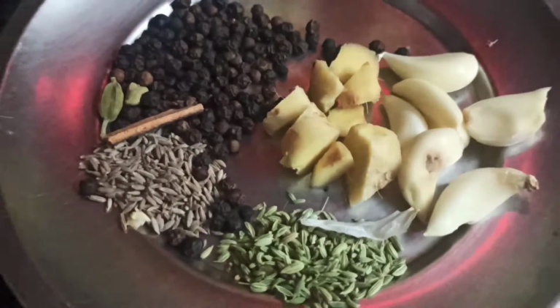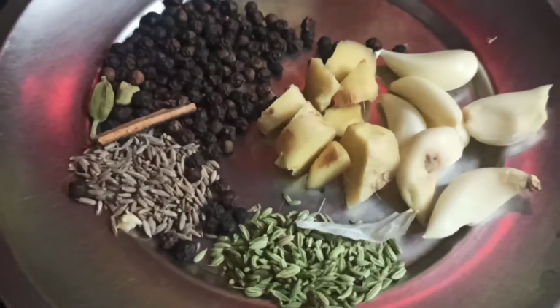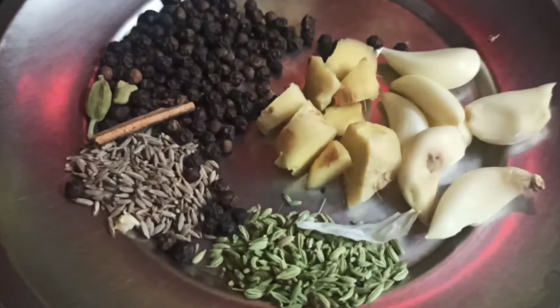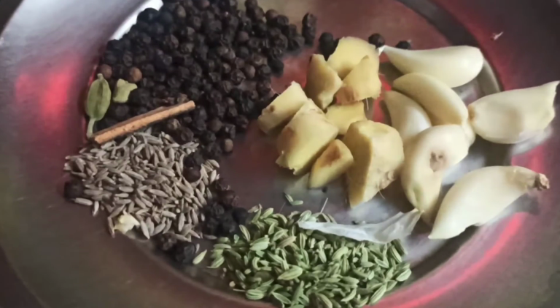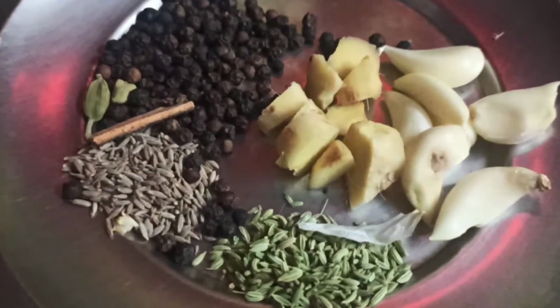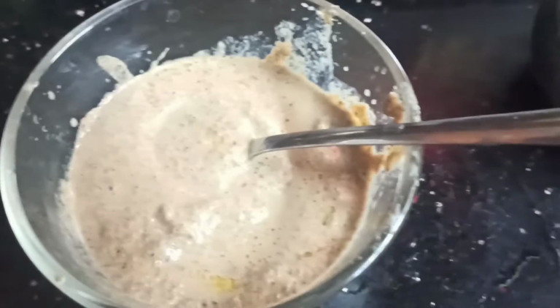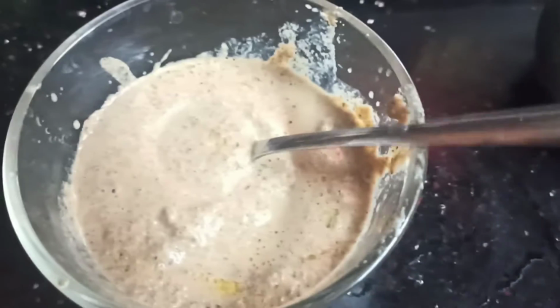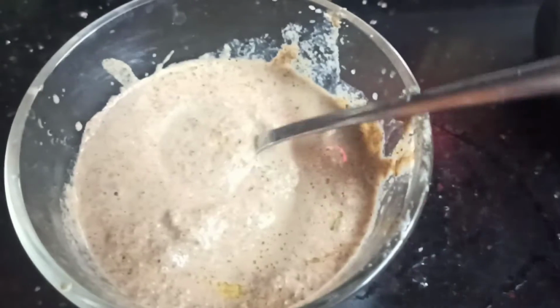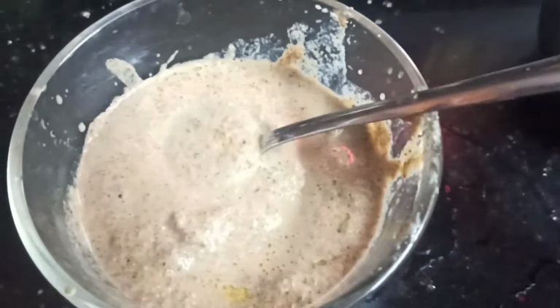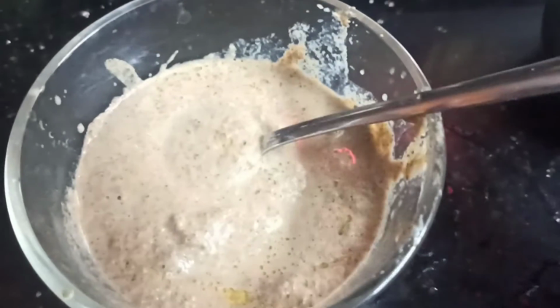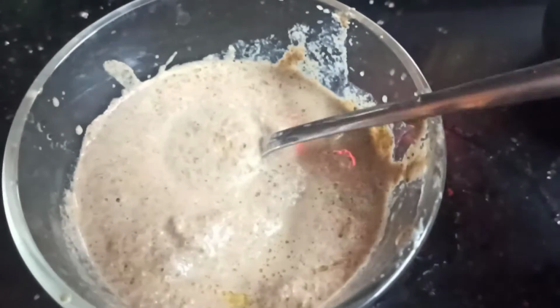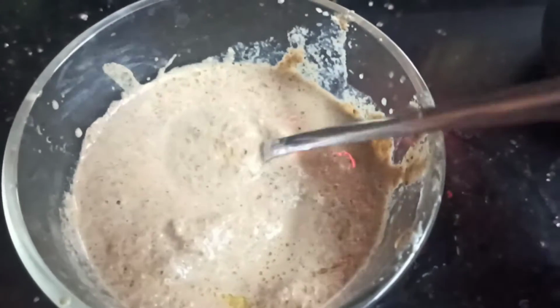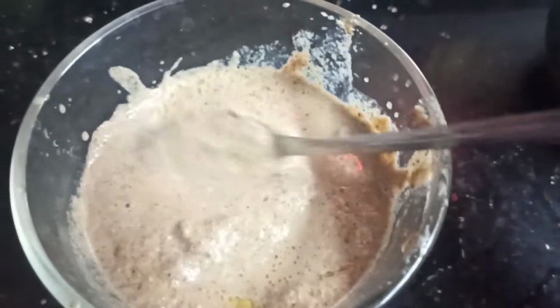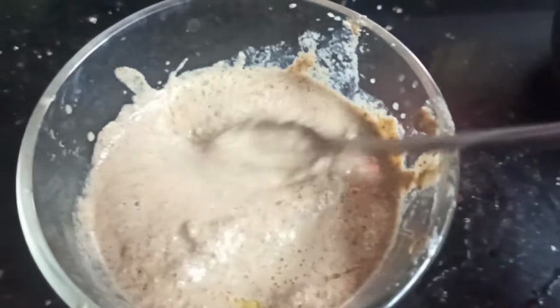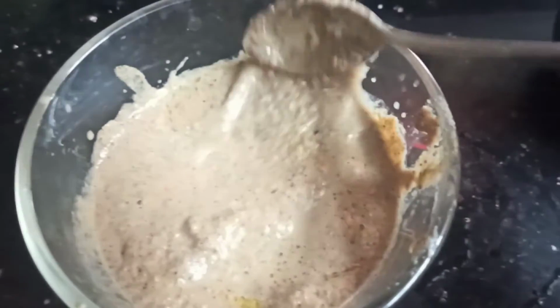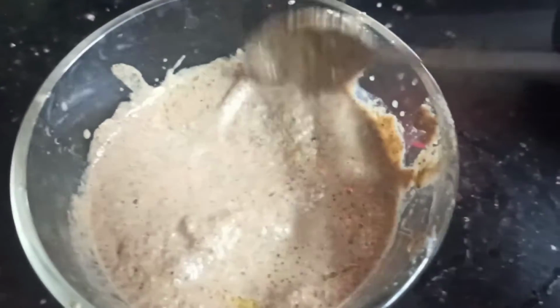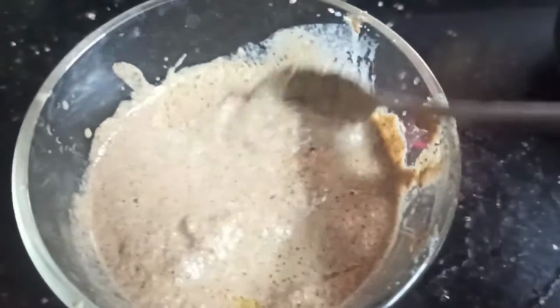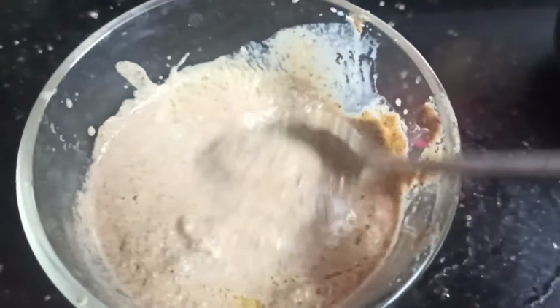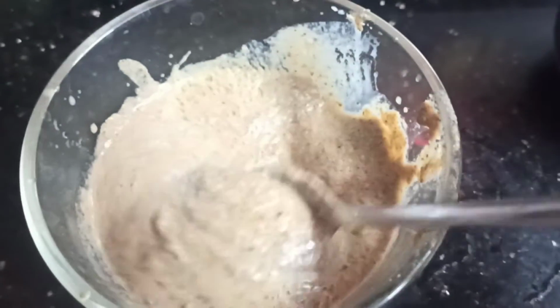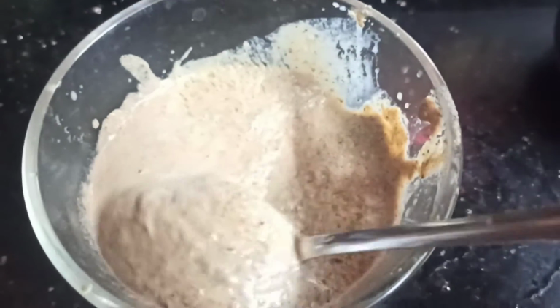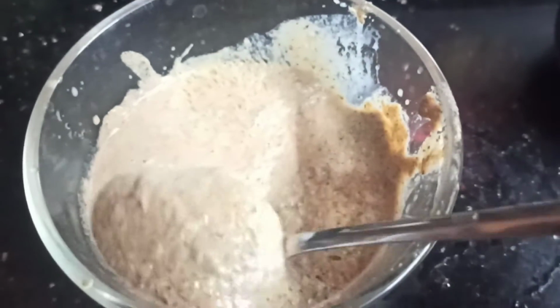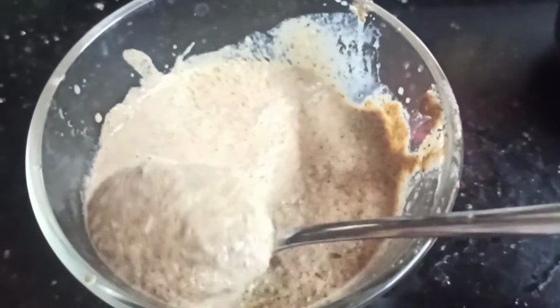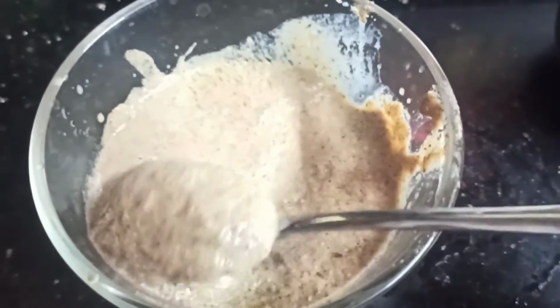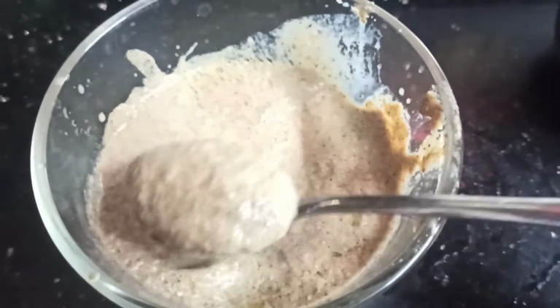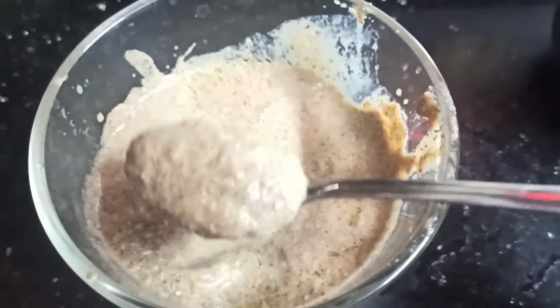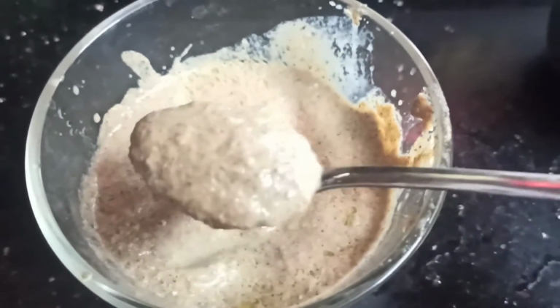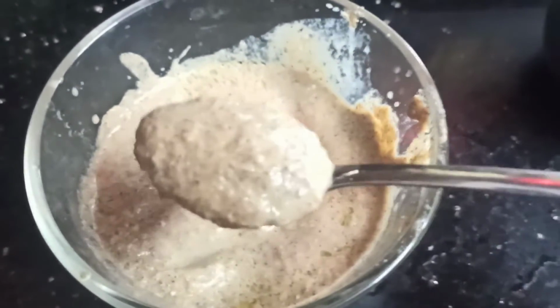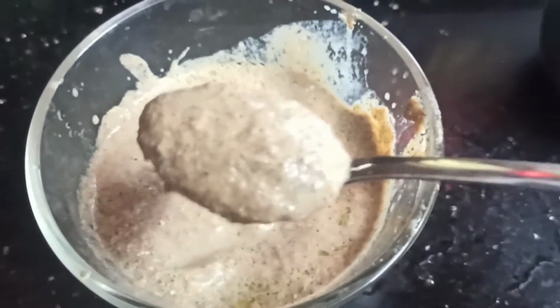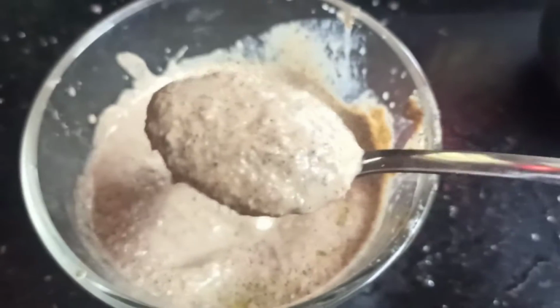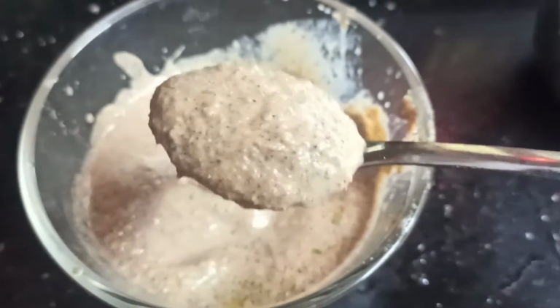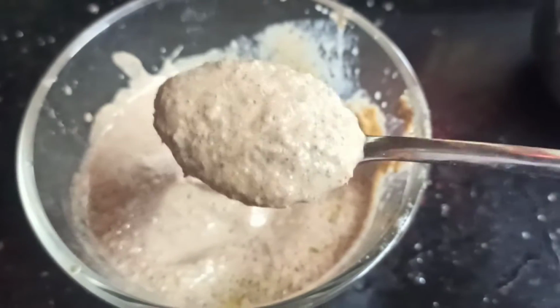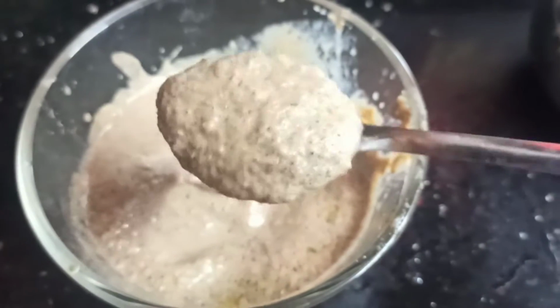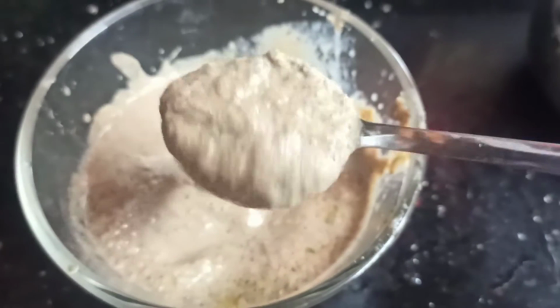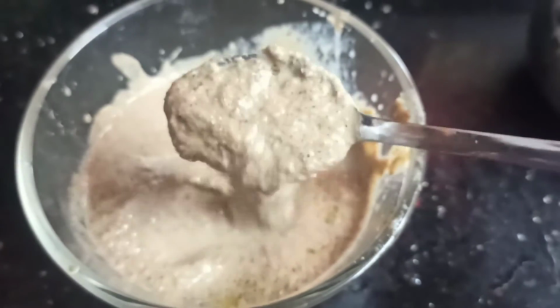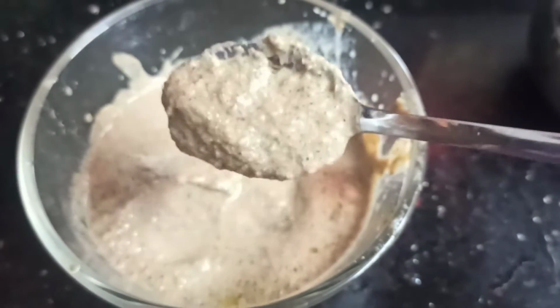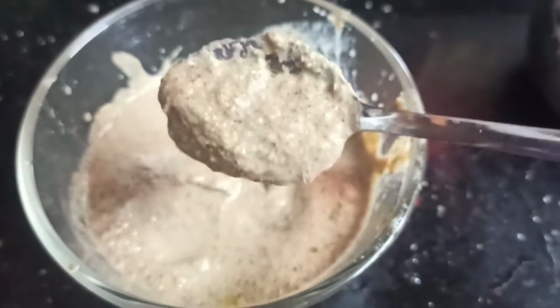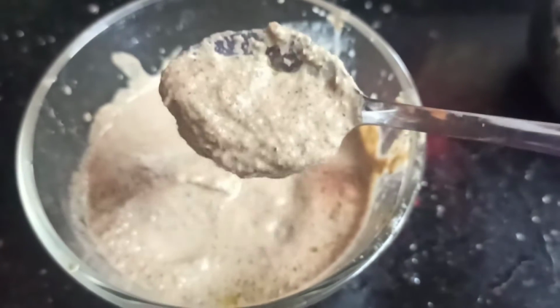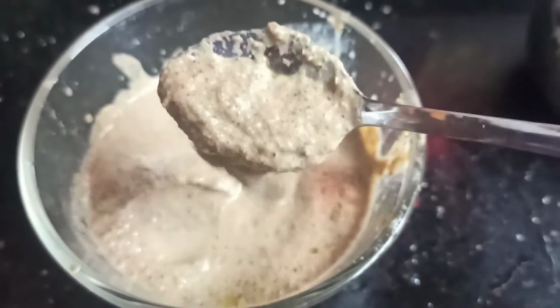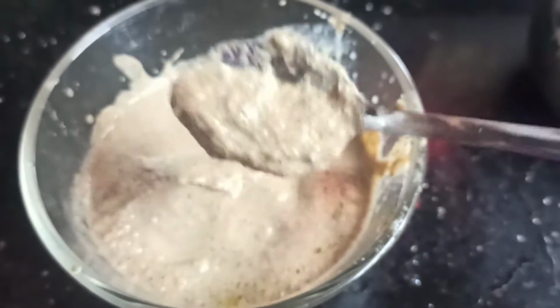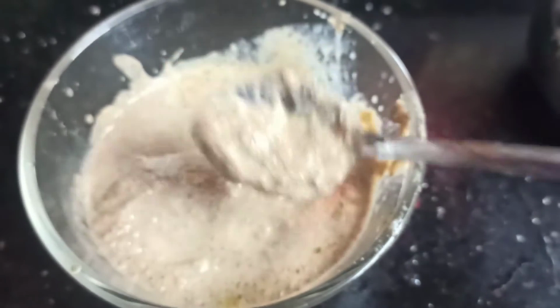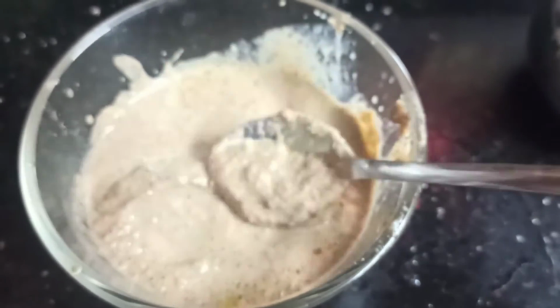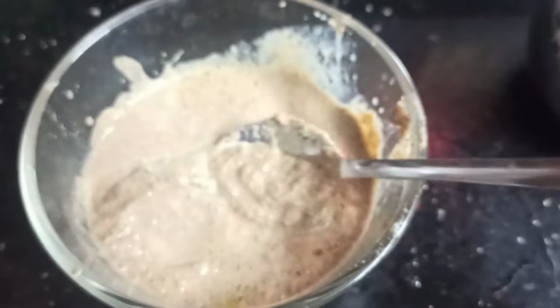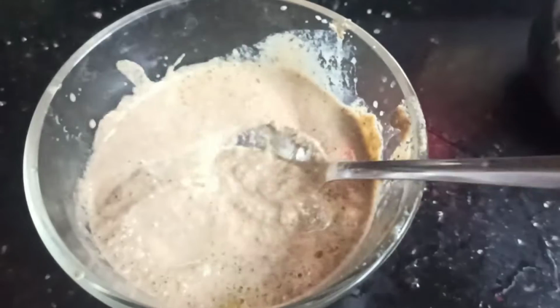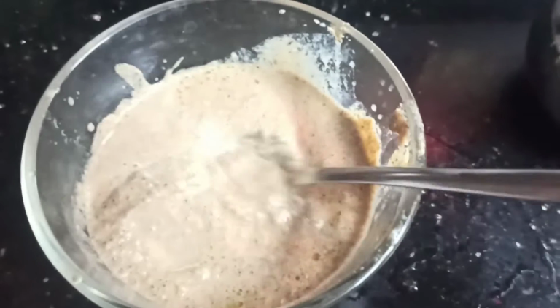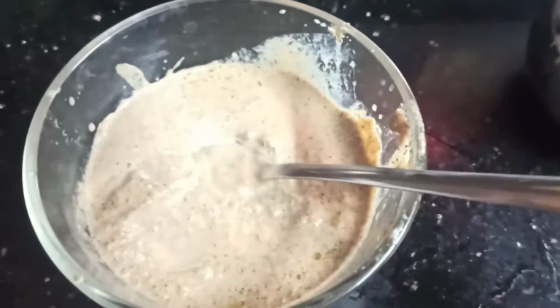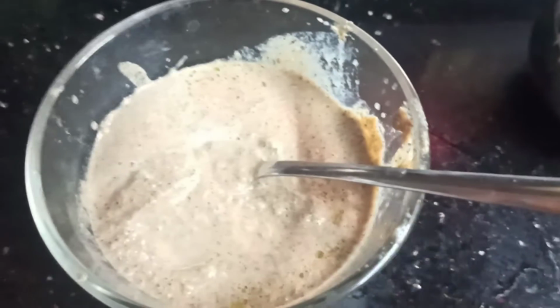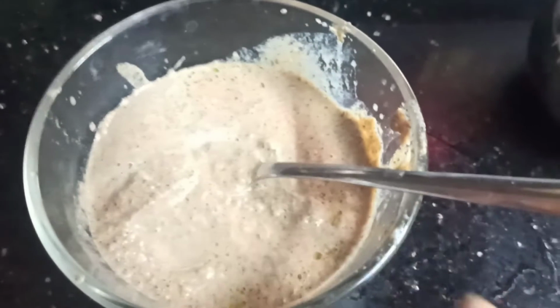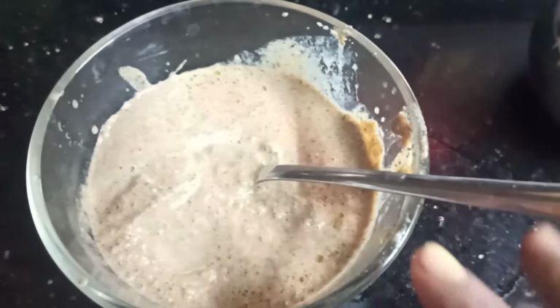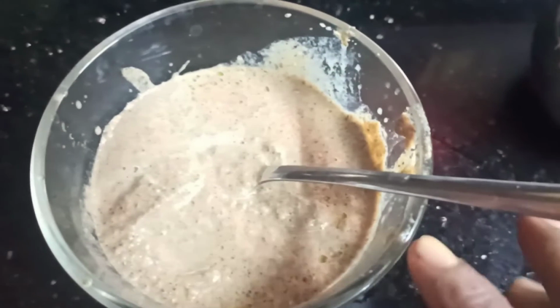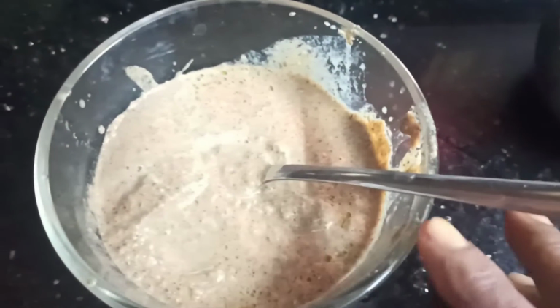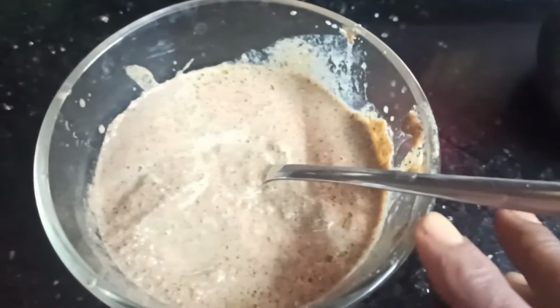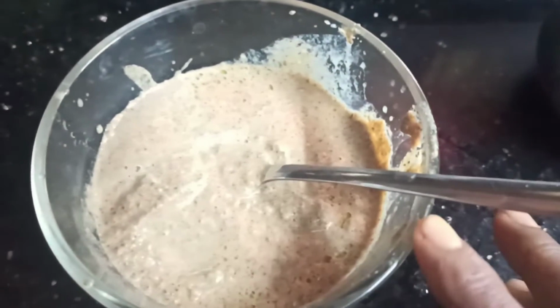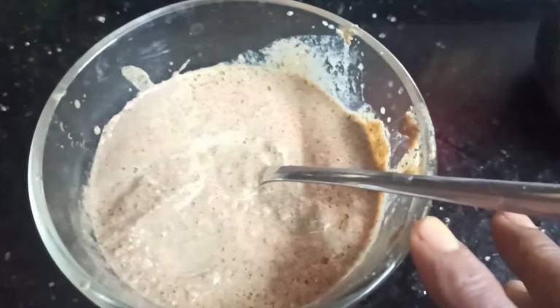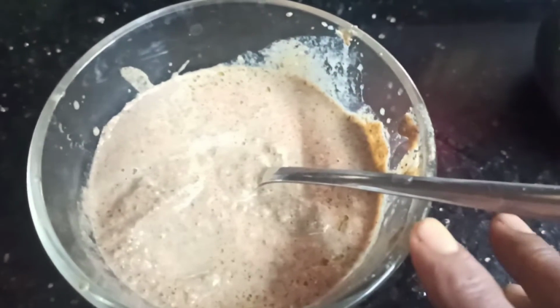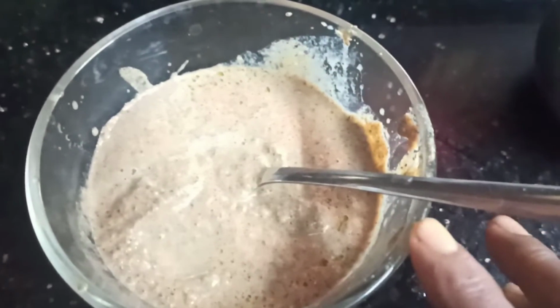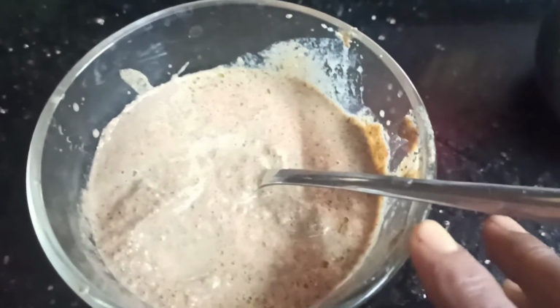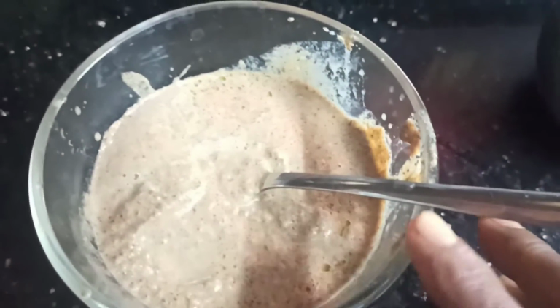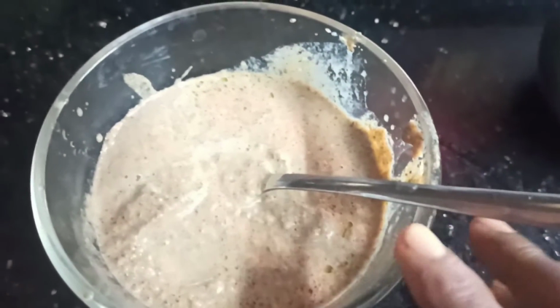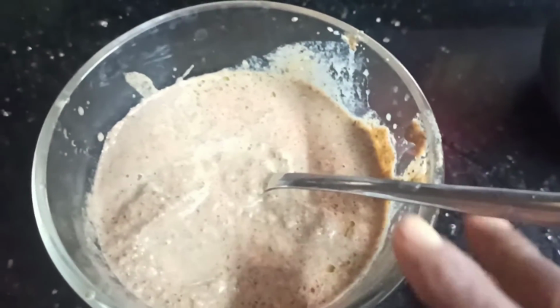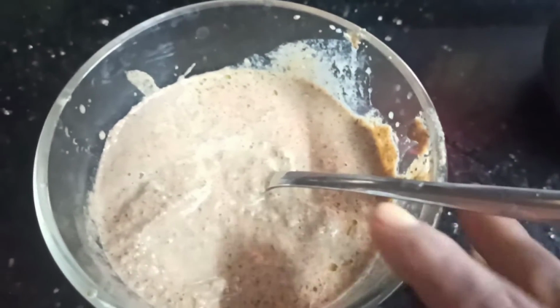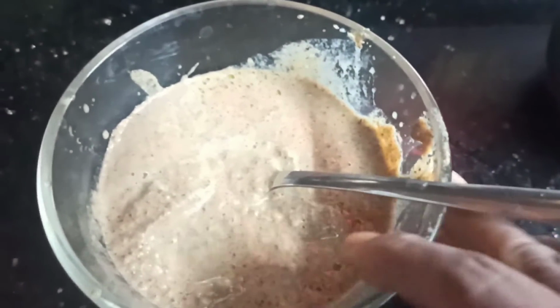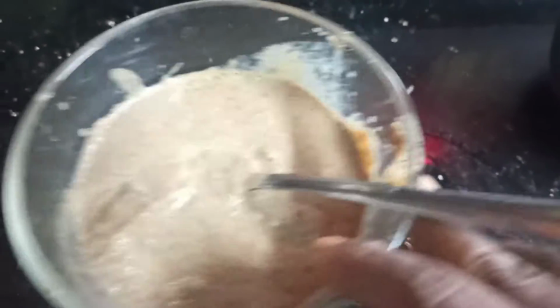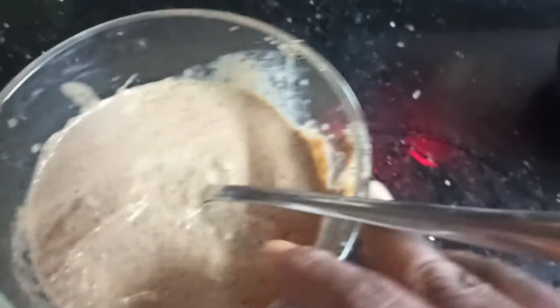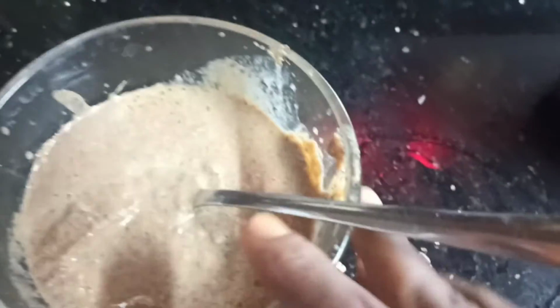The rice is very nice and dry. Now put this masala and put it in the broccoli.